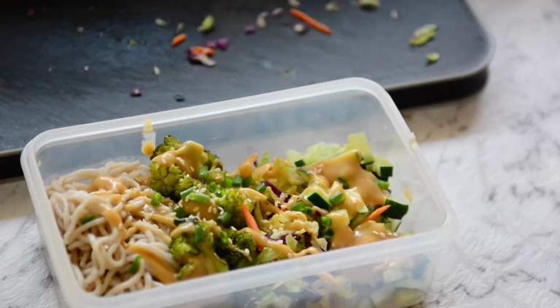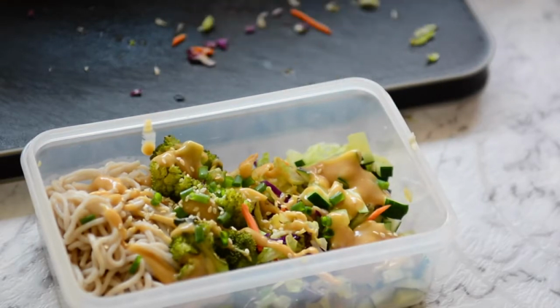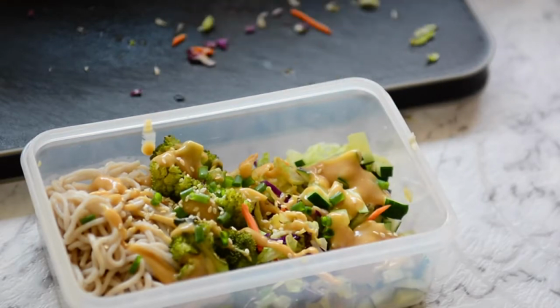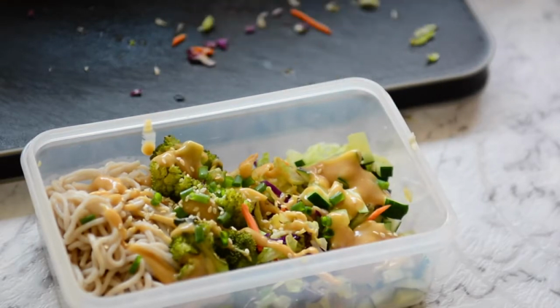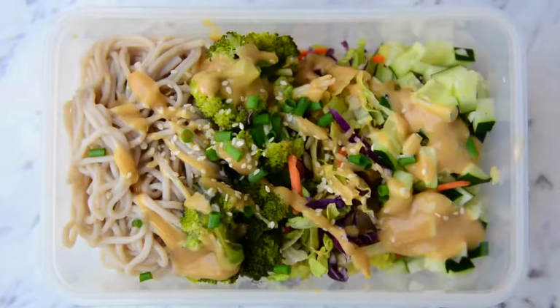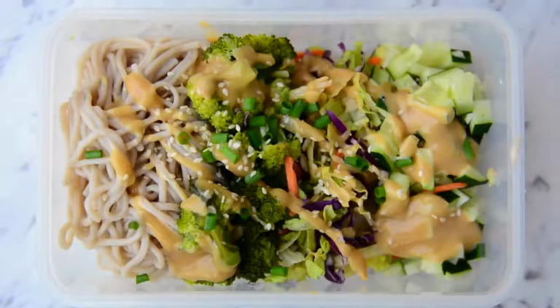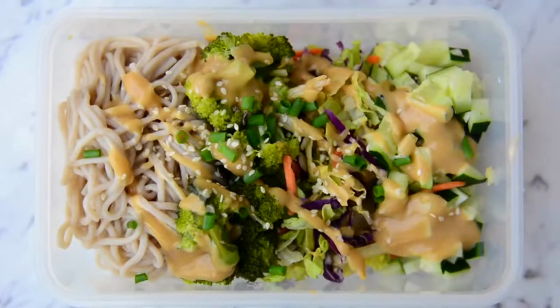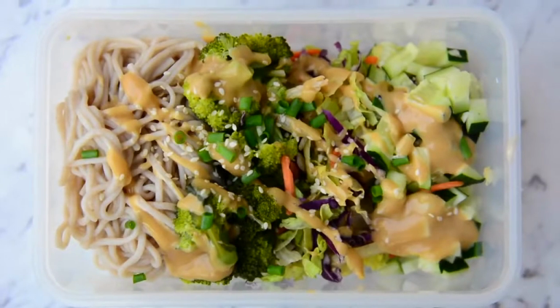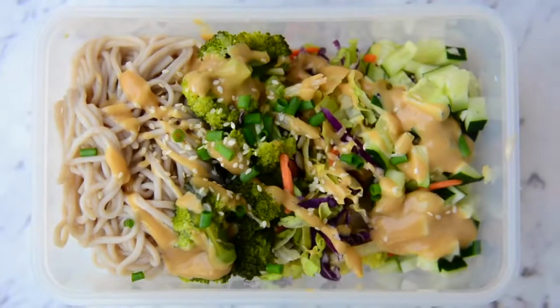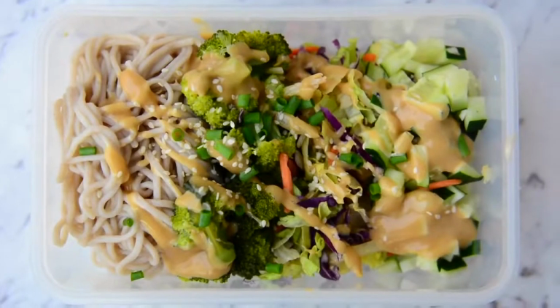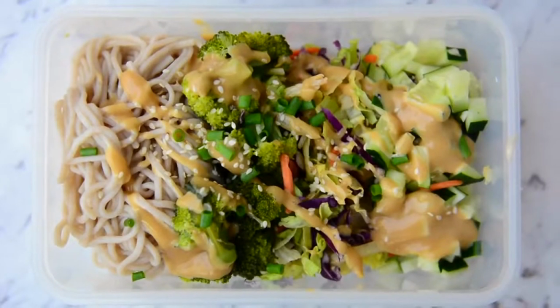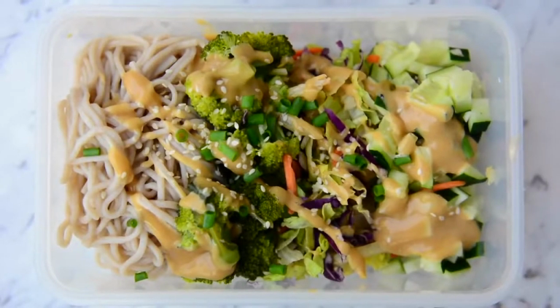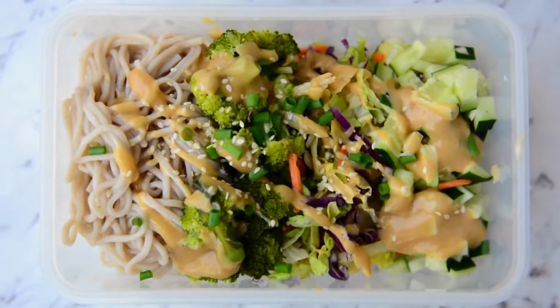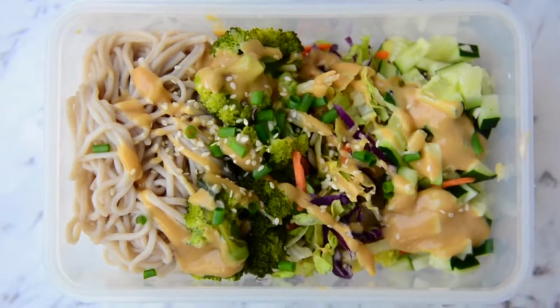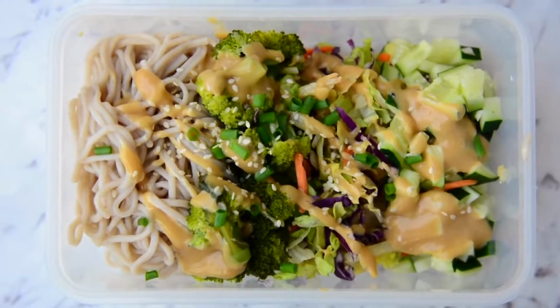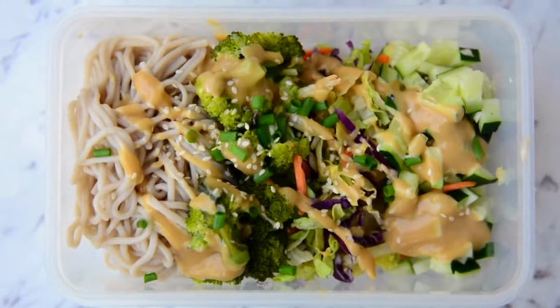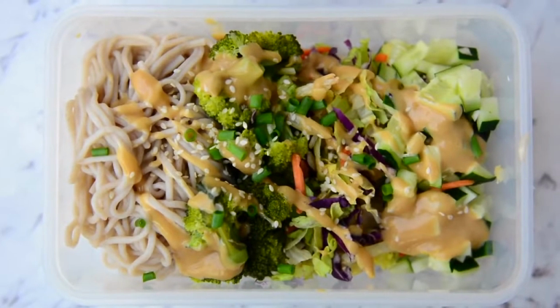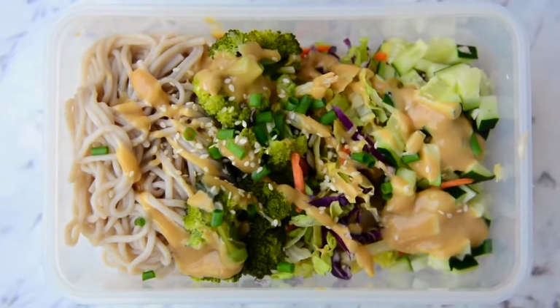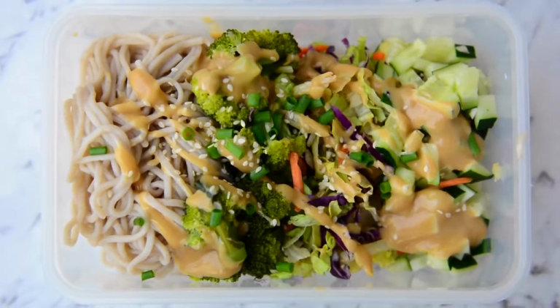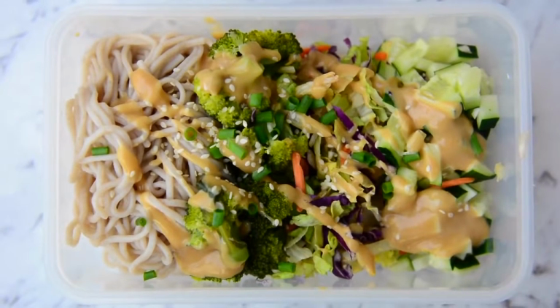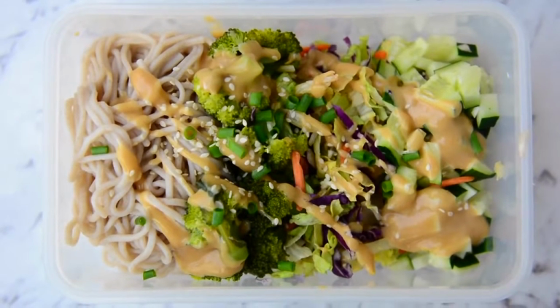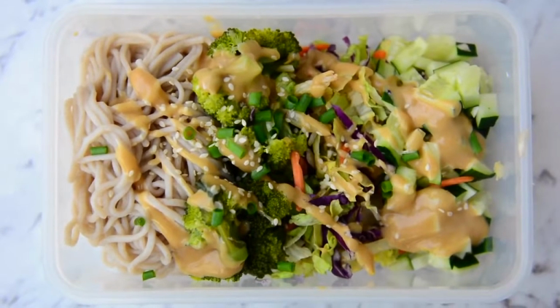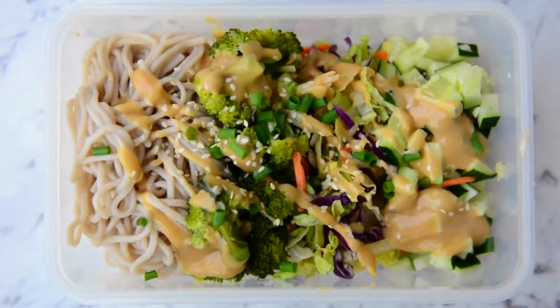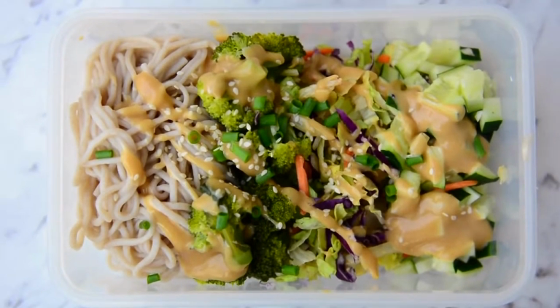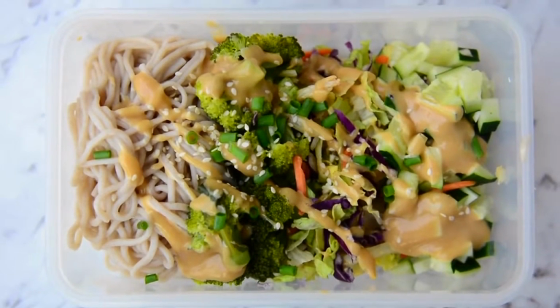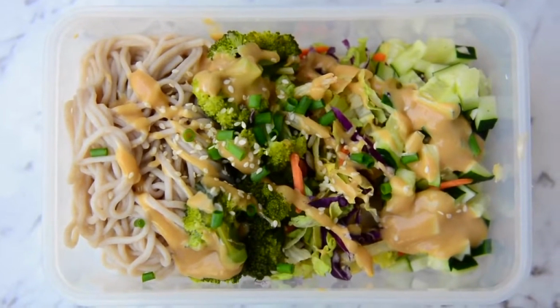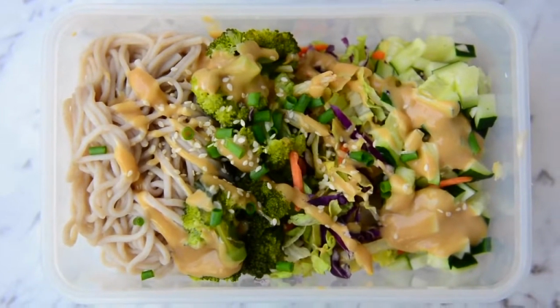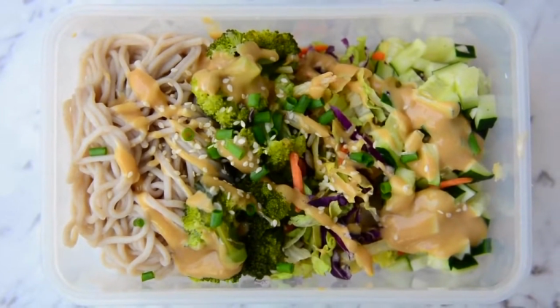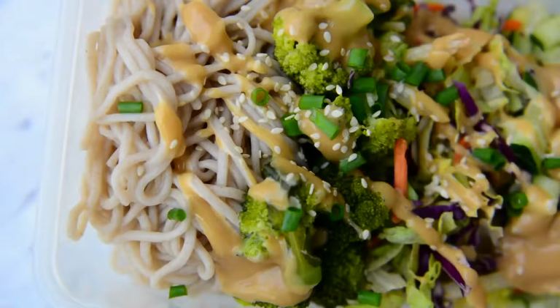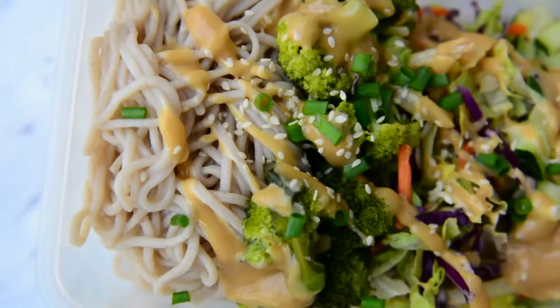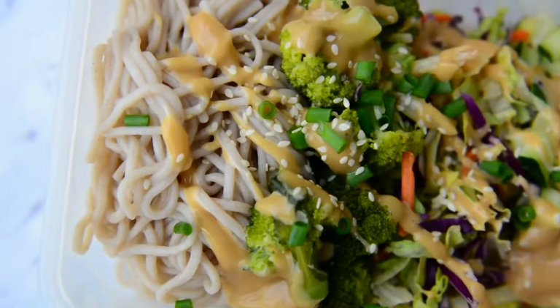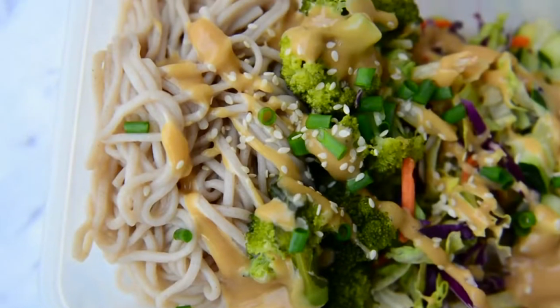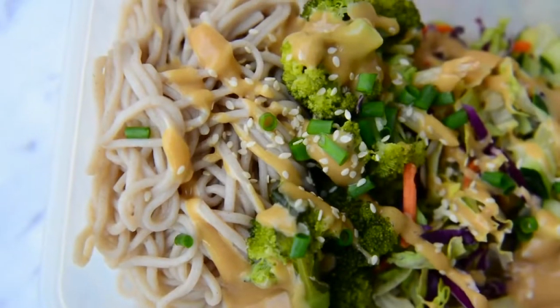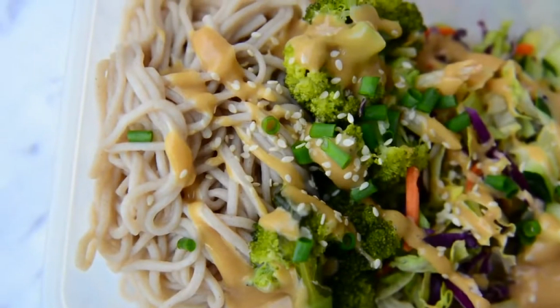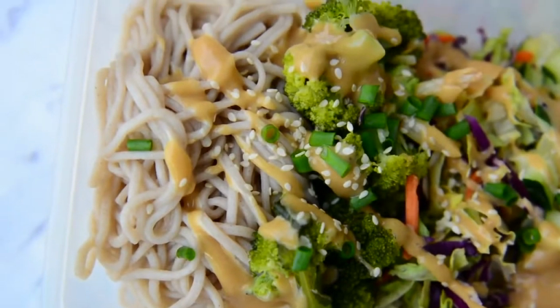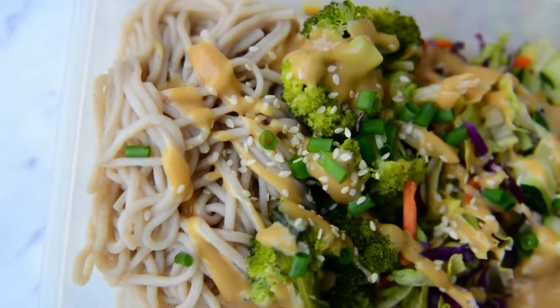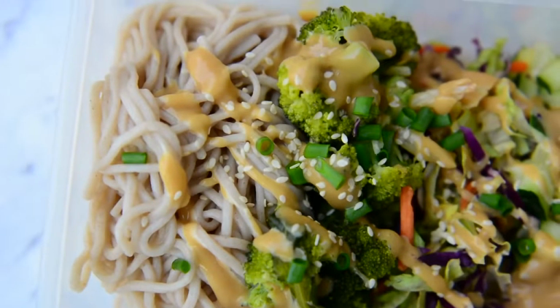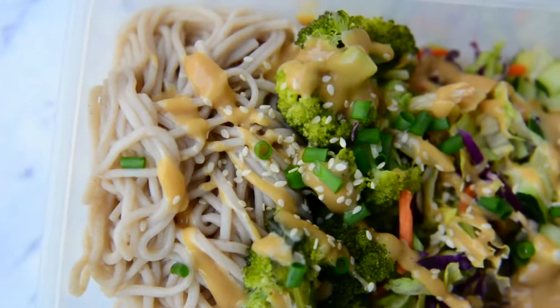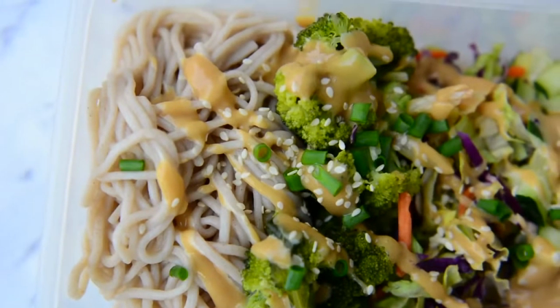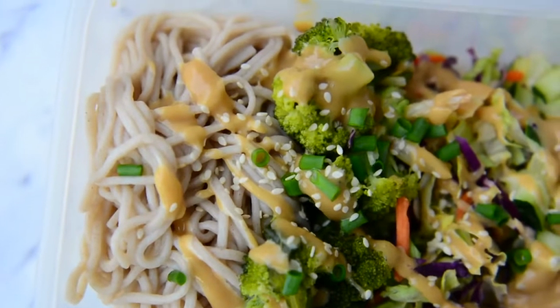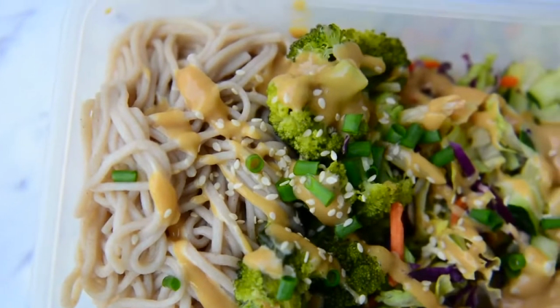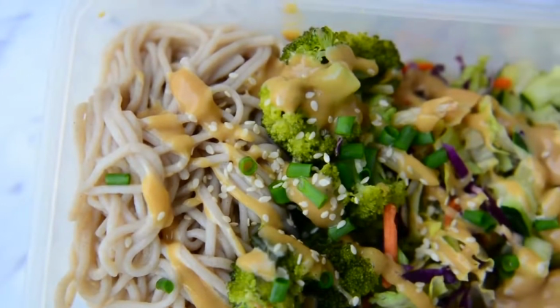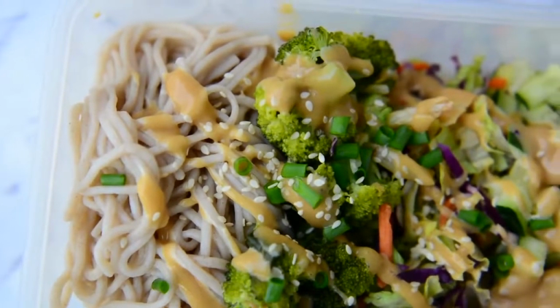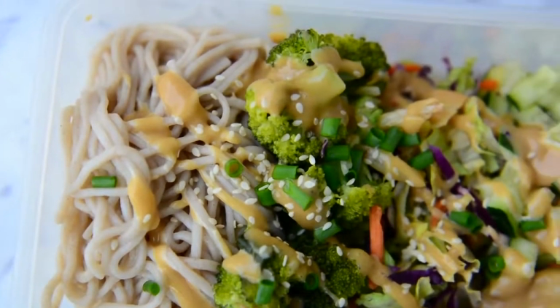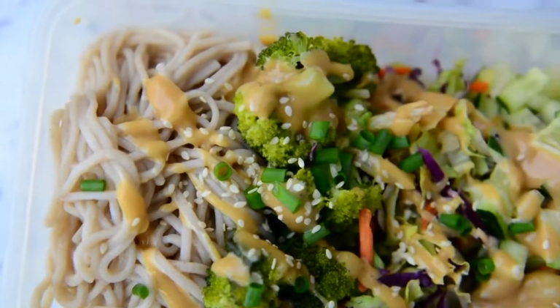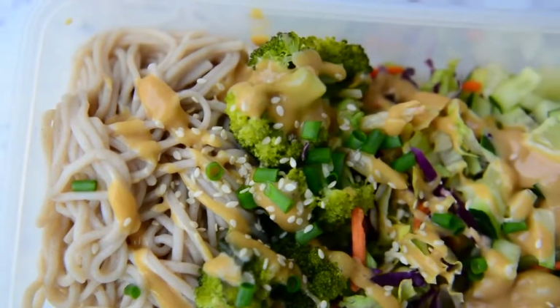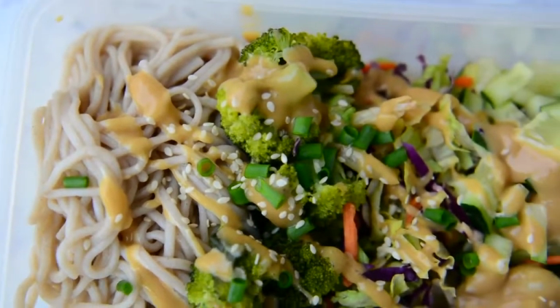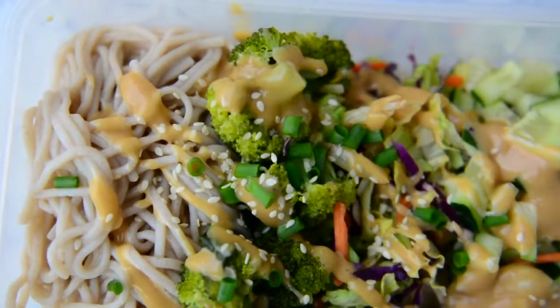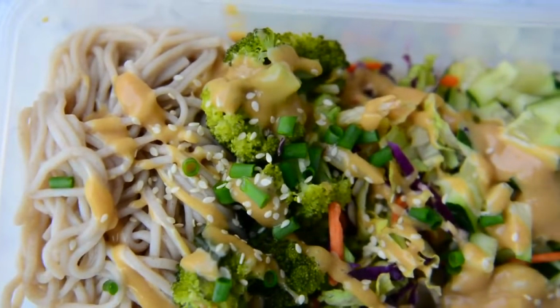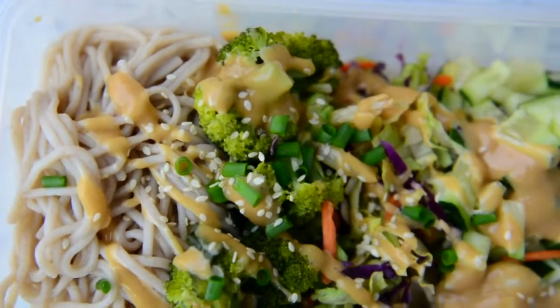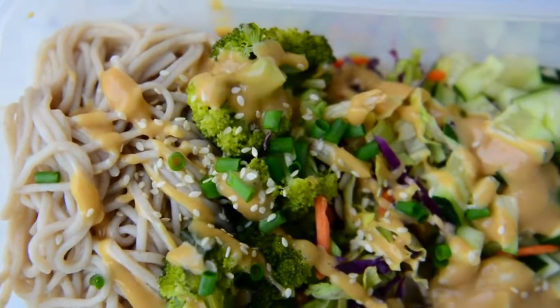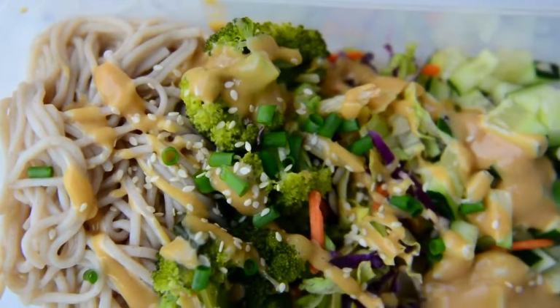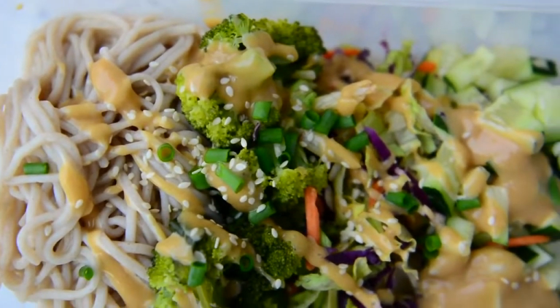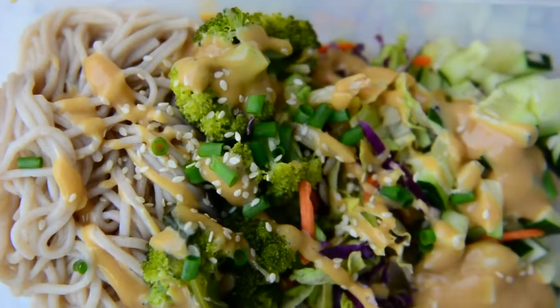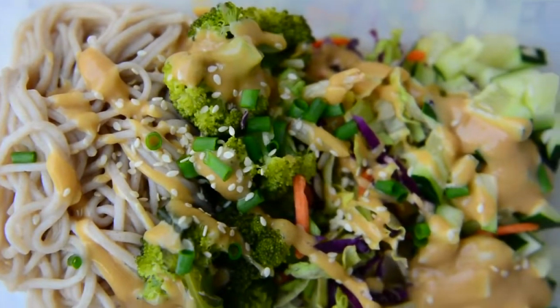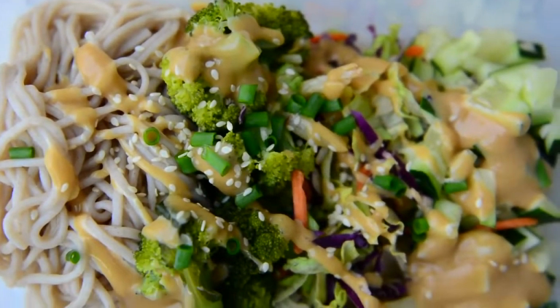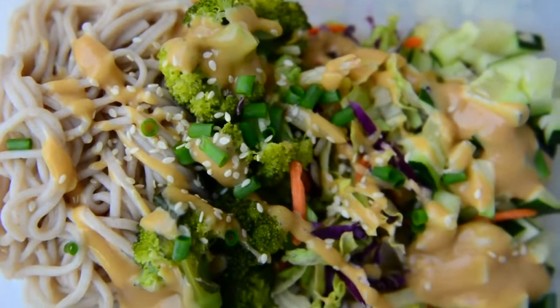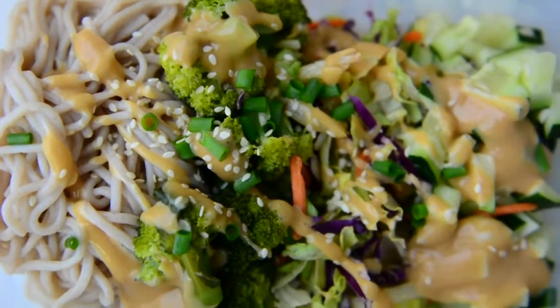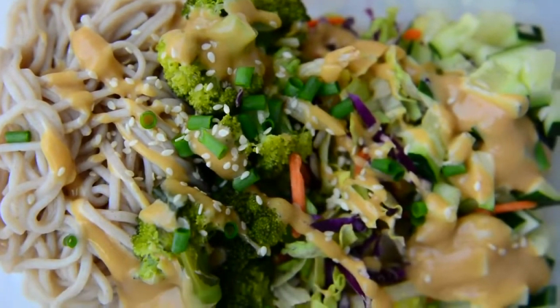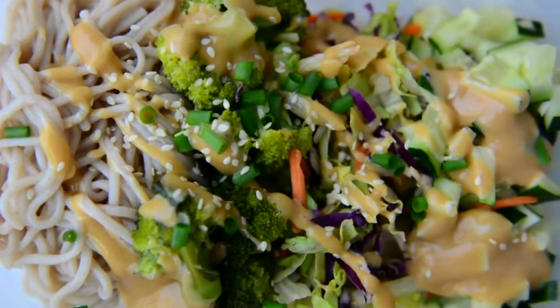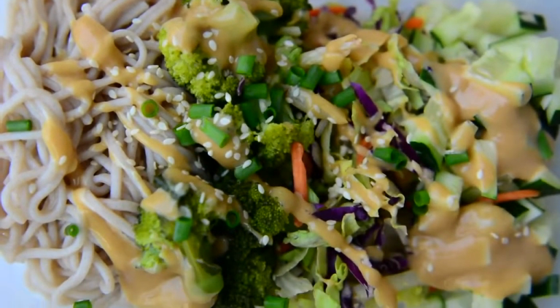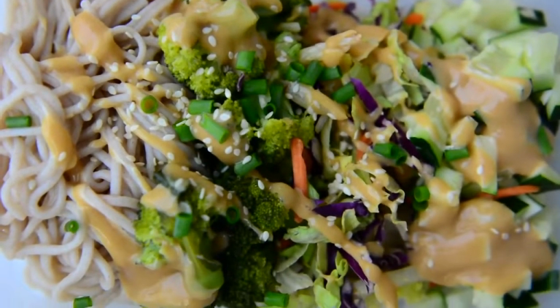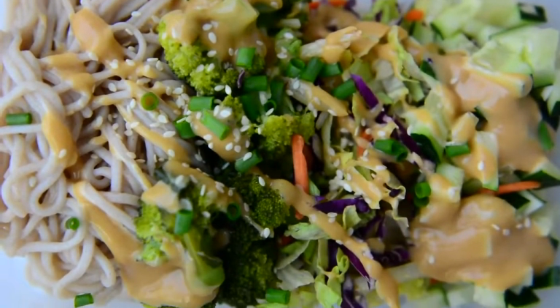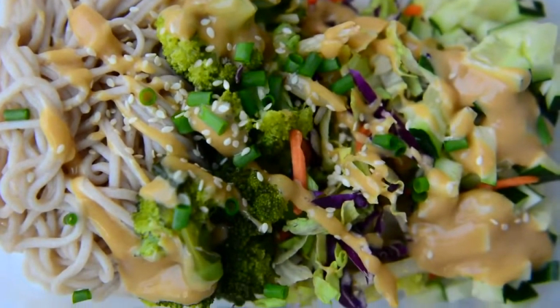I hope you enjoyed this video — I had so much fun making it for you. Make sure to give it a thumbs up and subscribe to my channel. Bye!